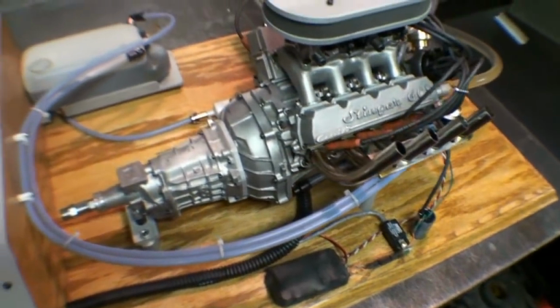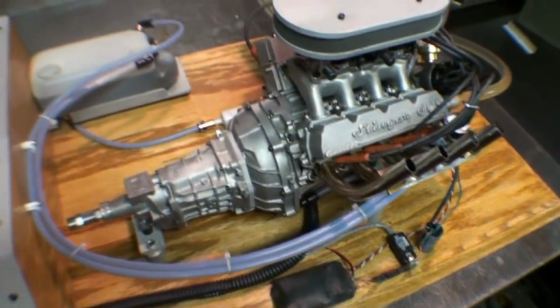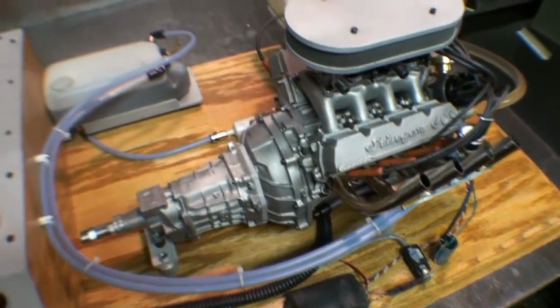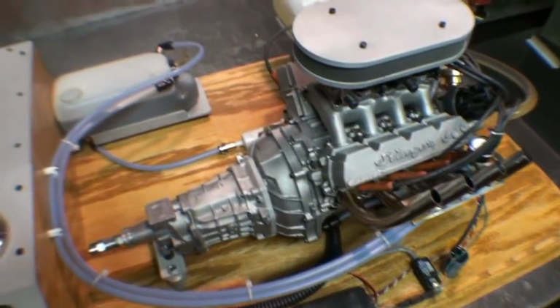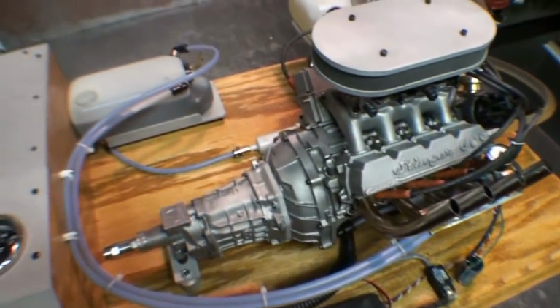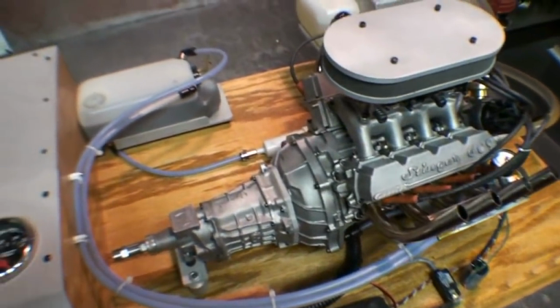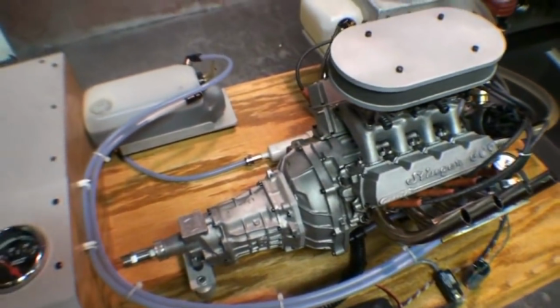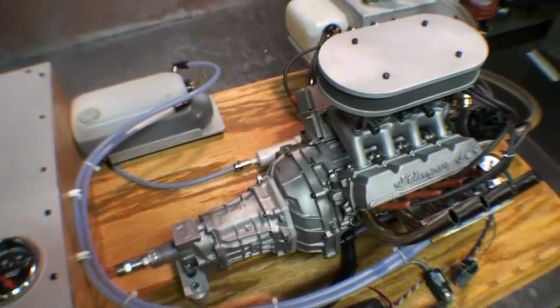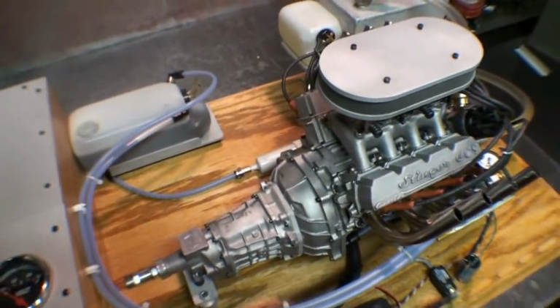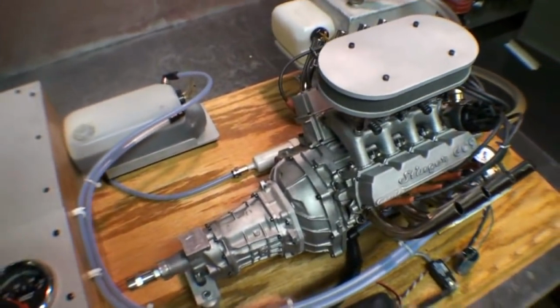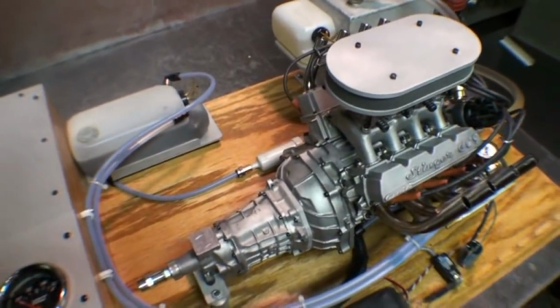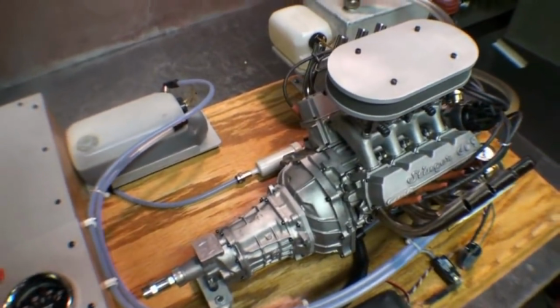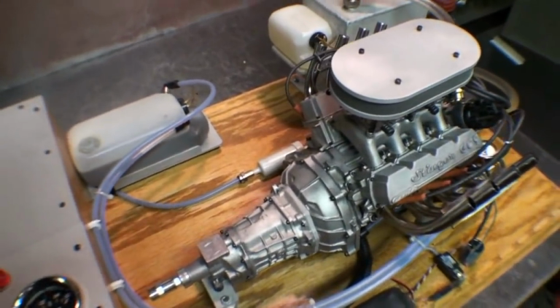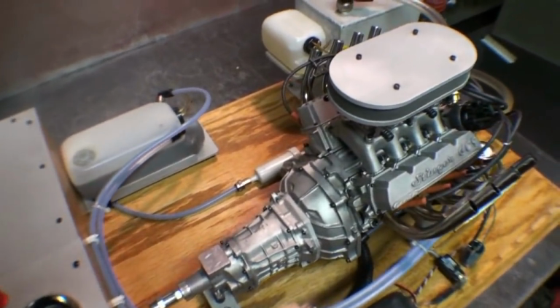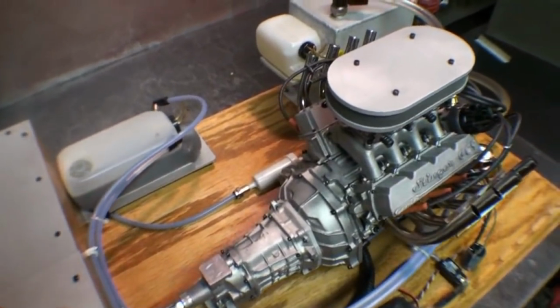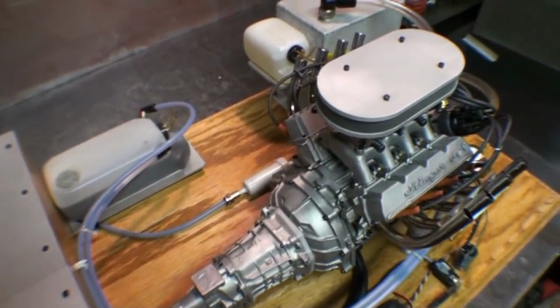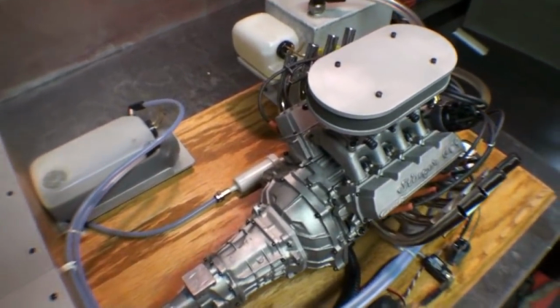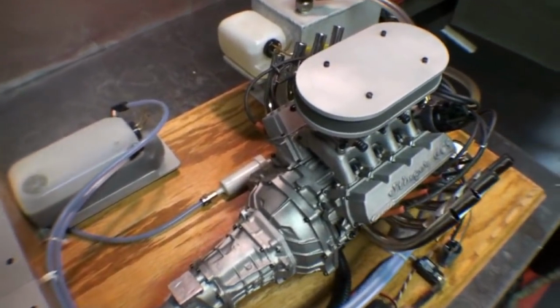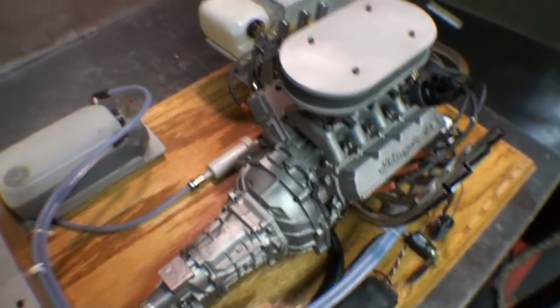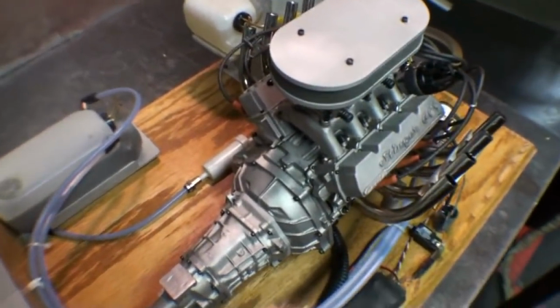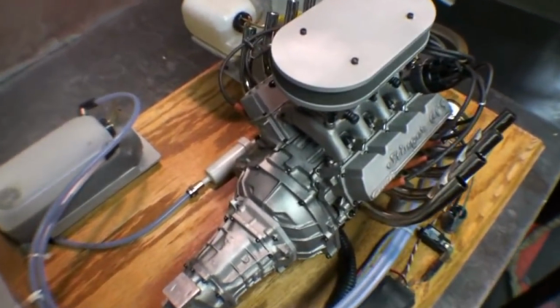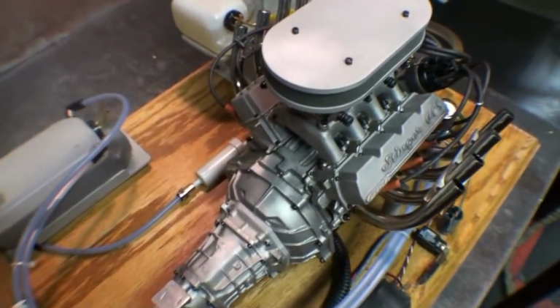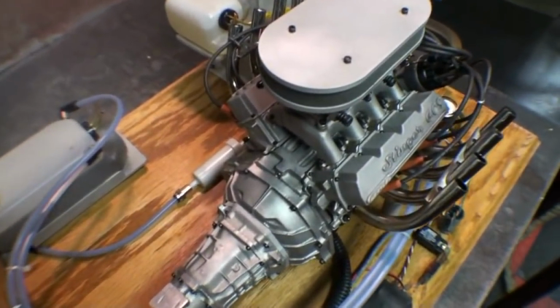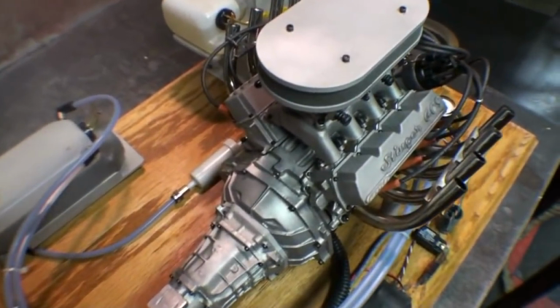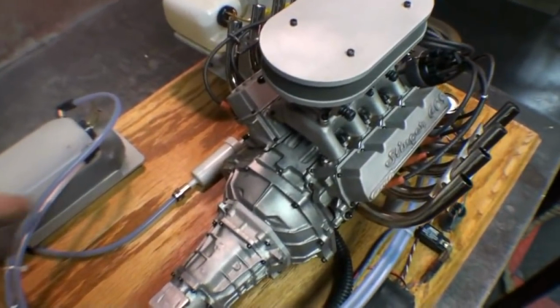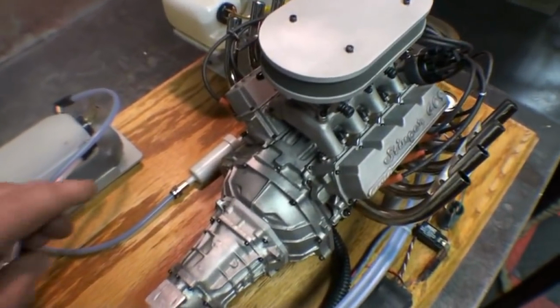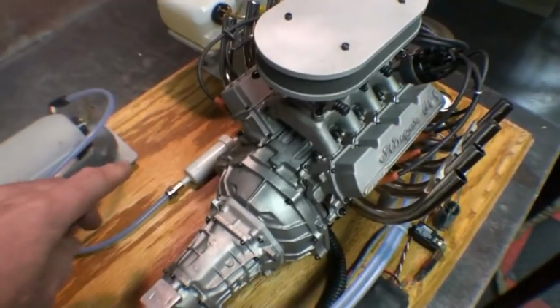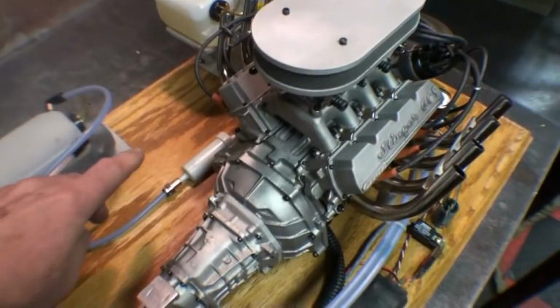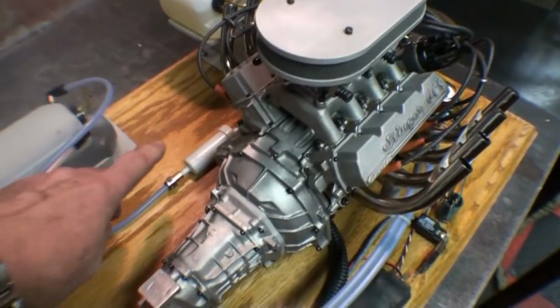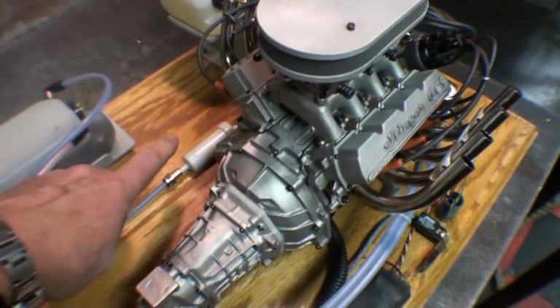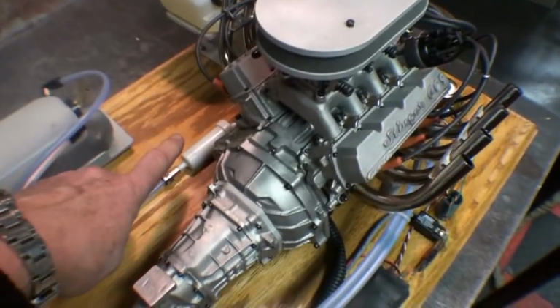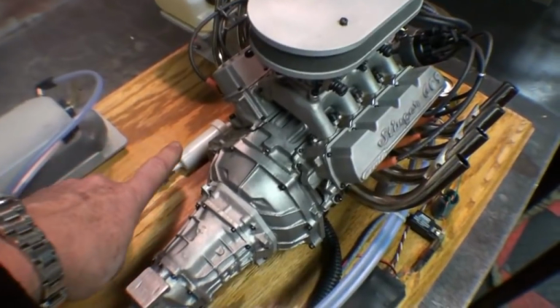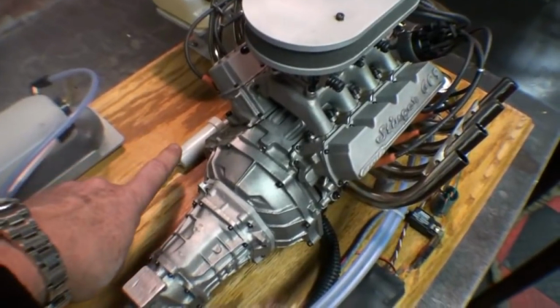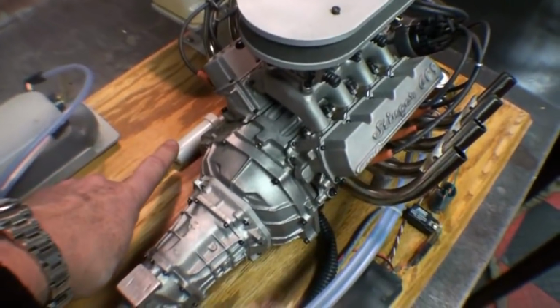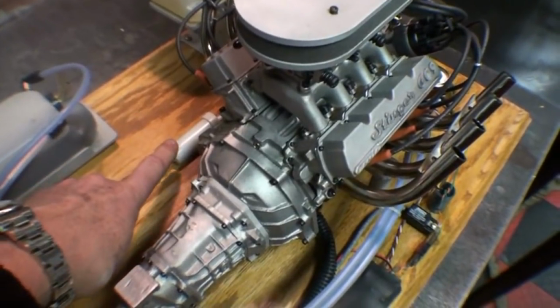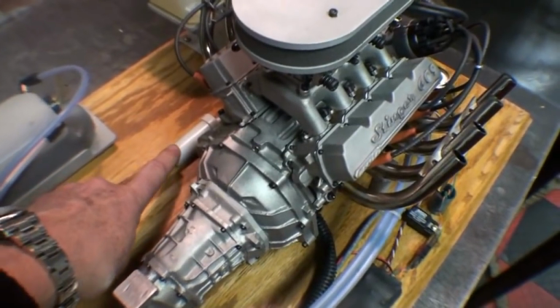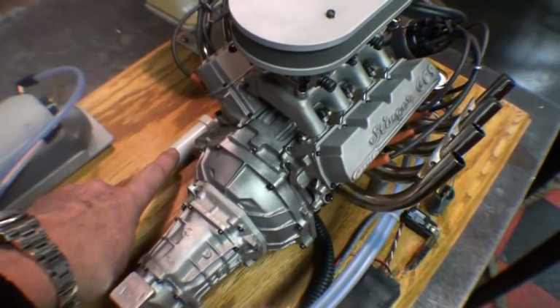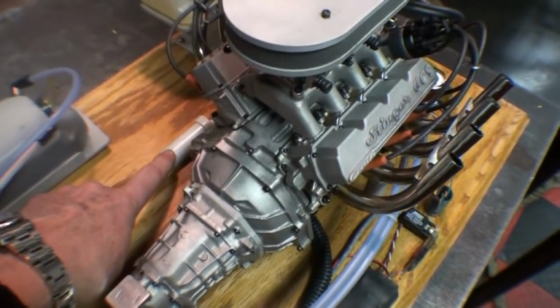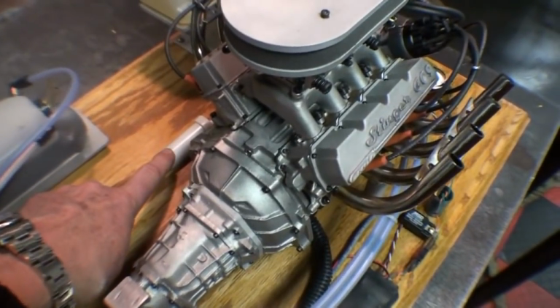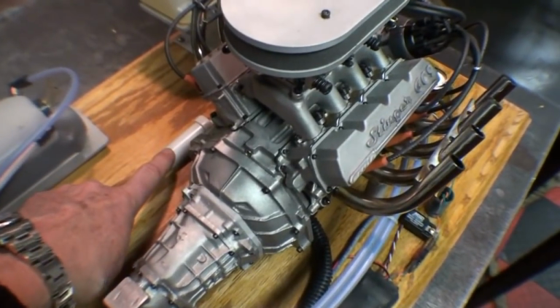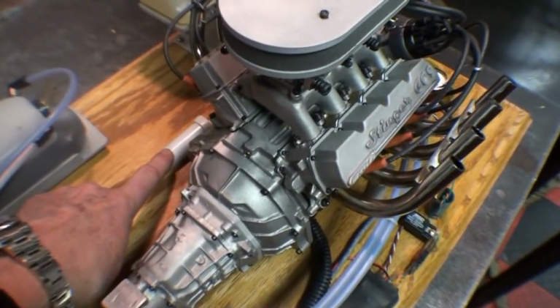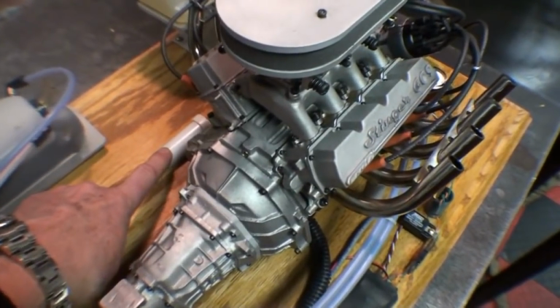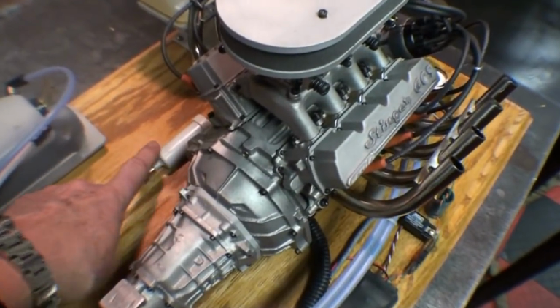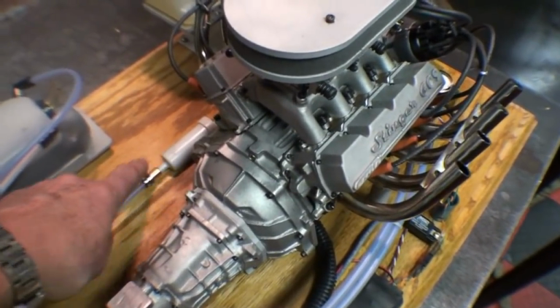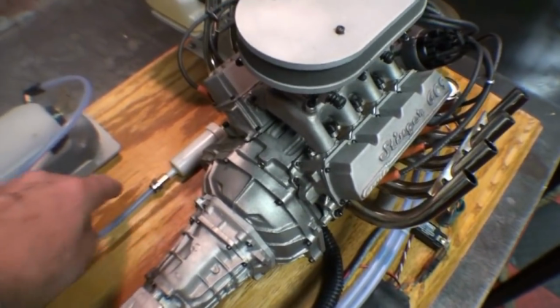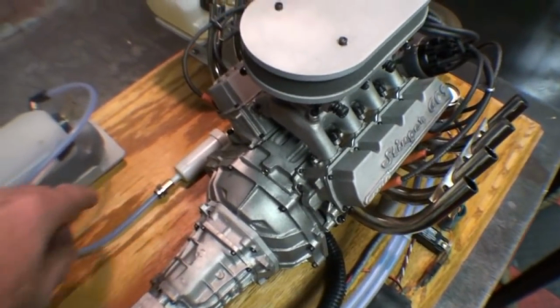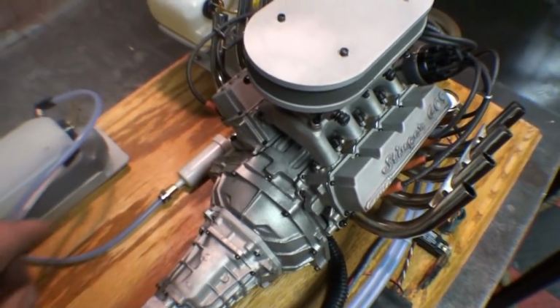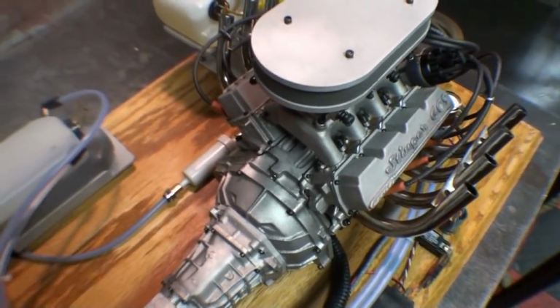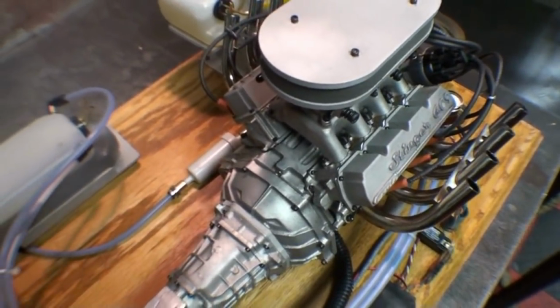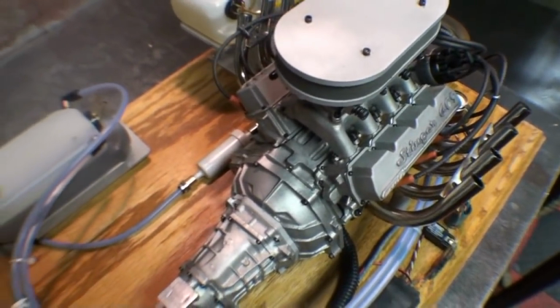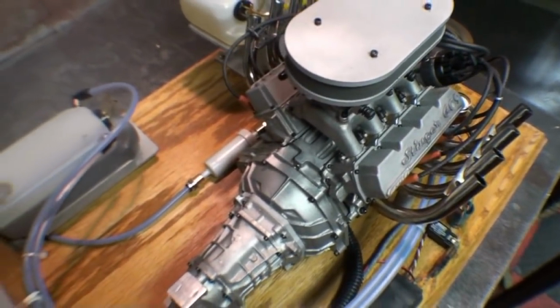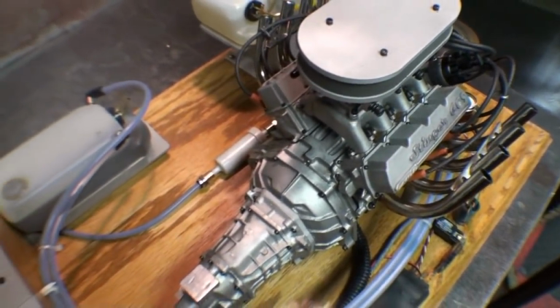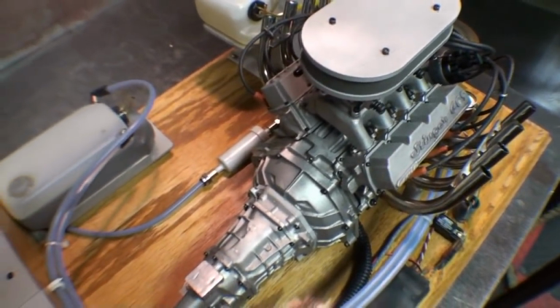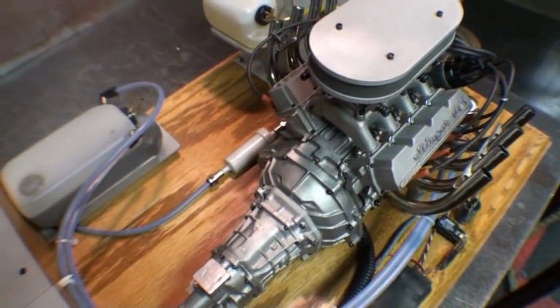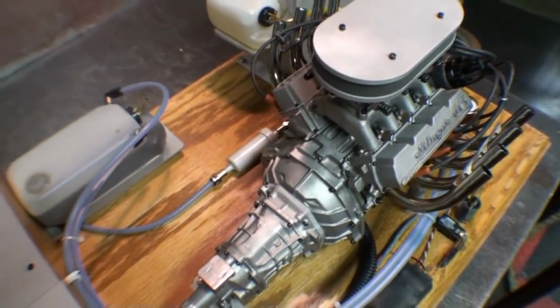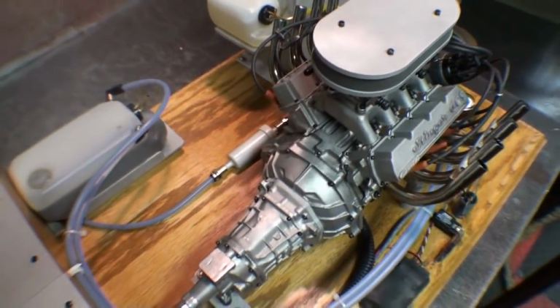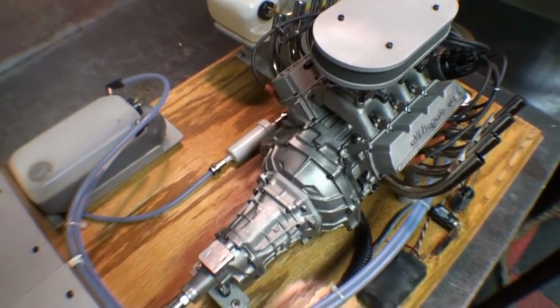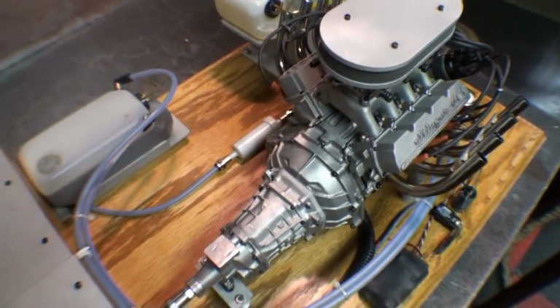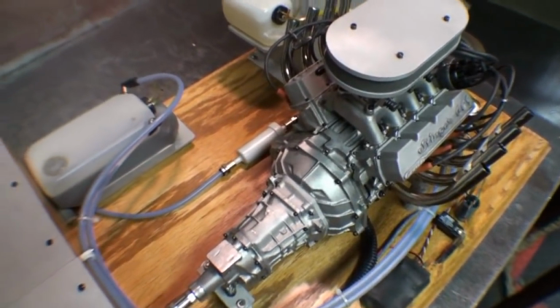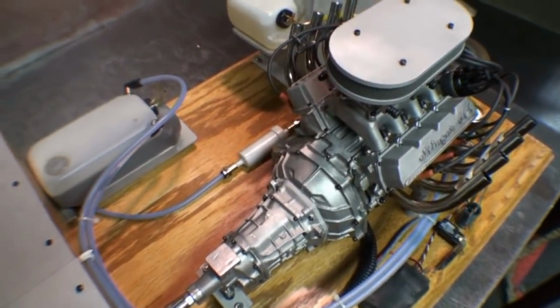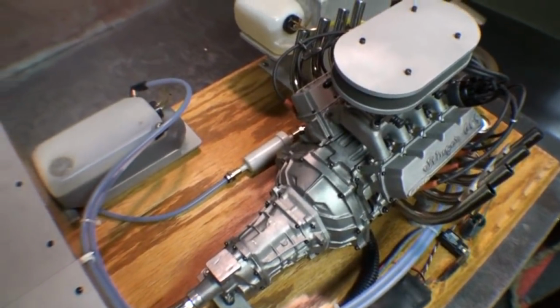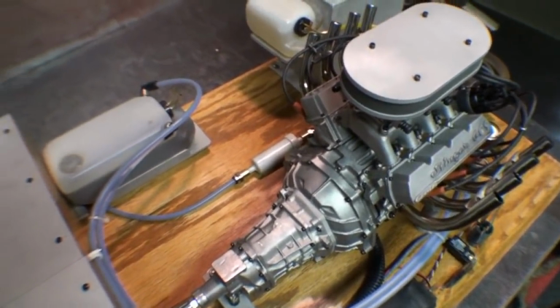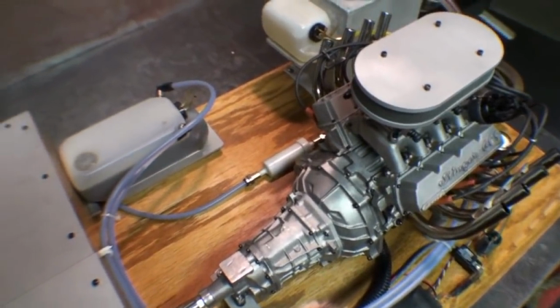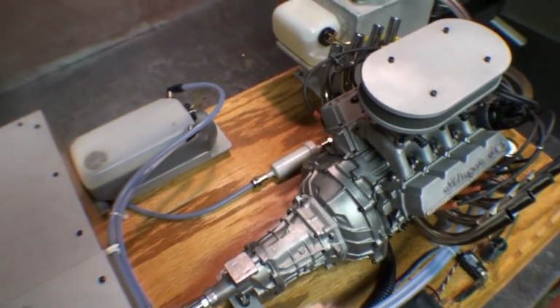Looking around the back, this is the oil filter, and it is replaceable. It's an inline oil filter.